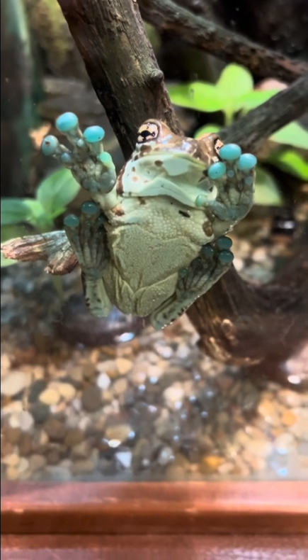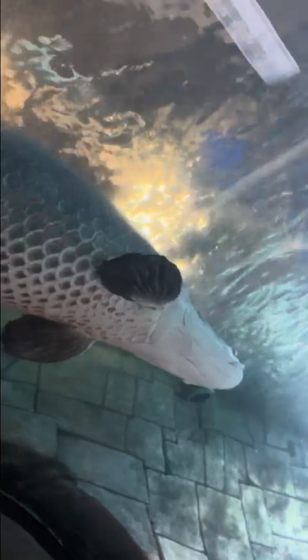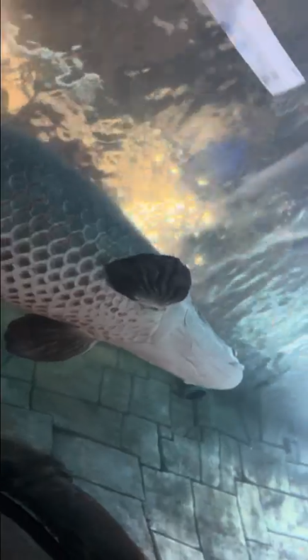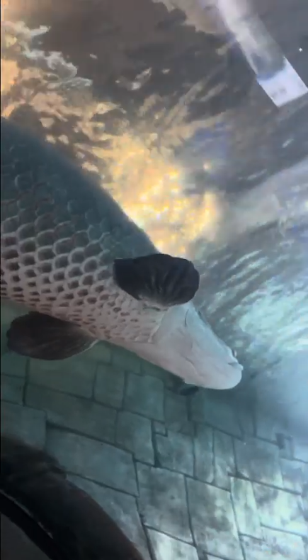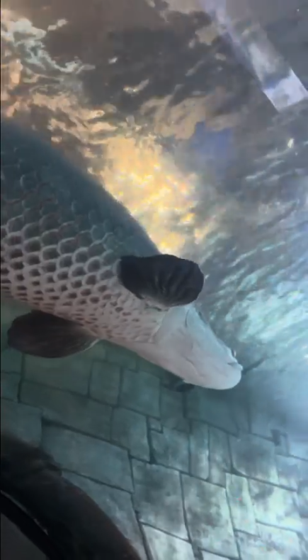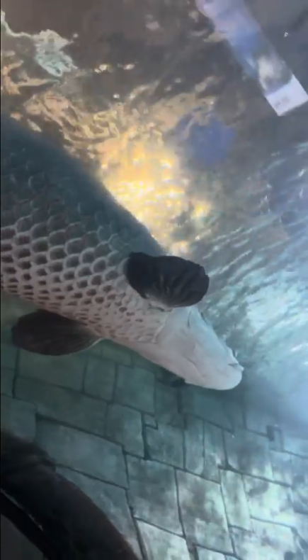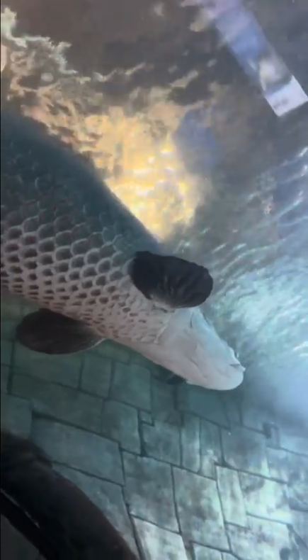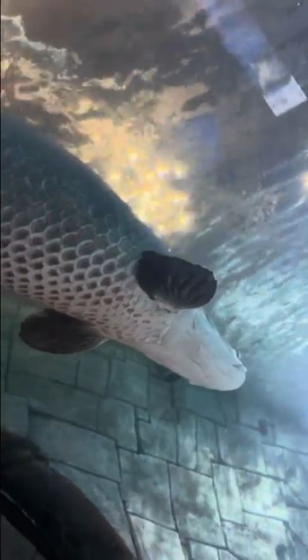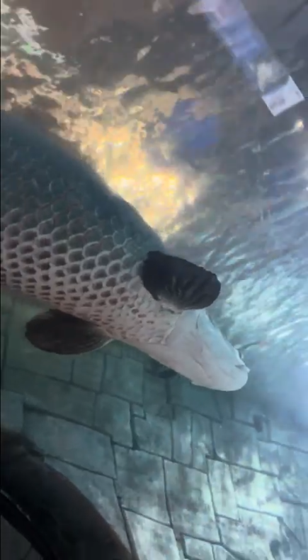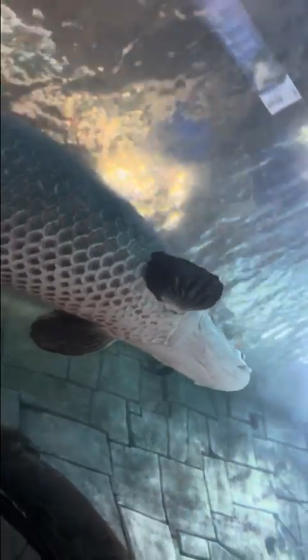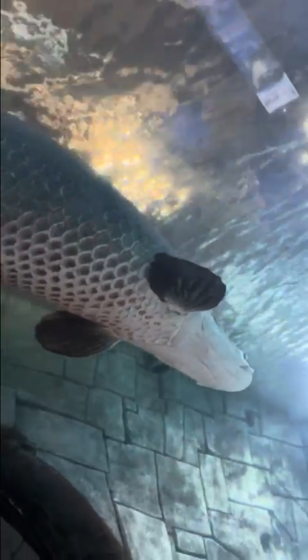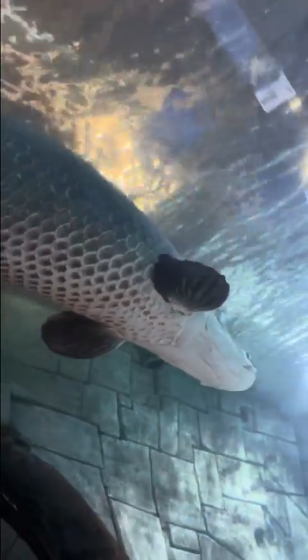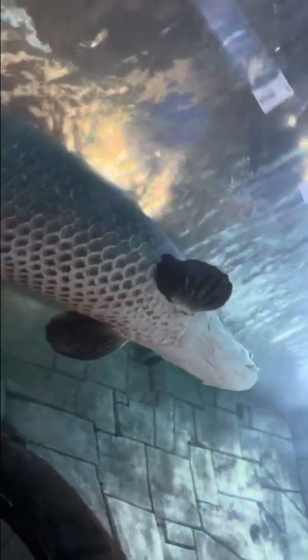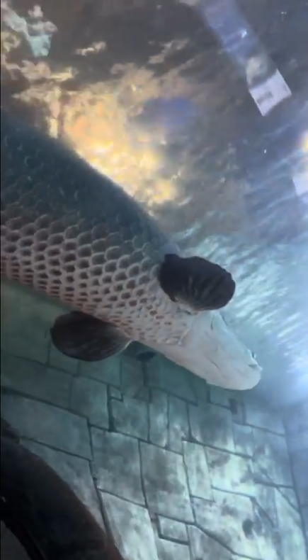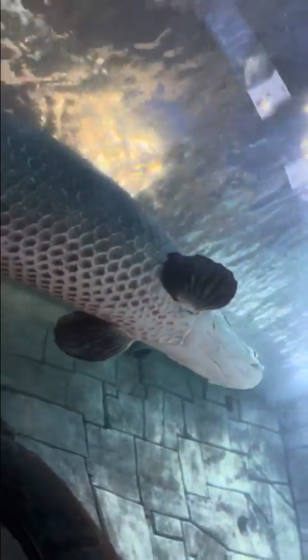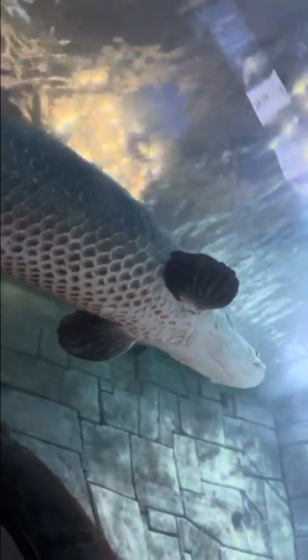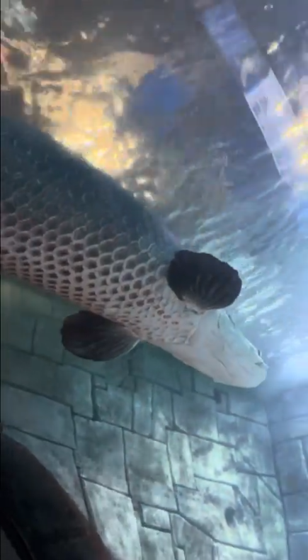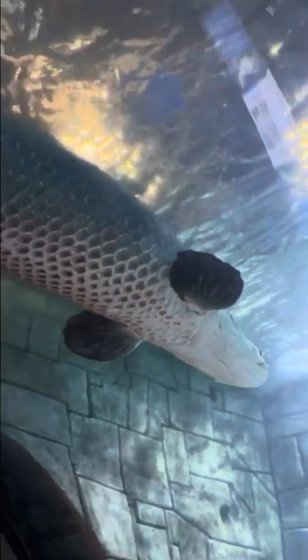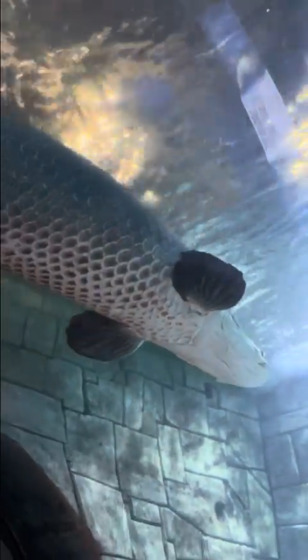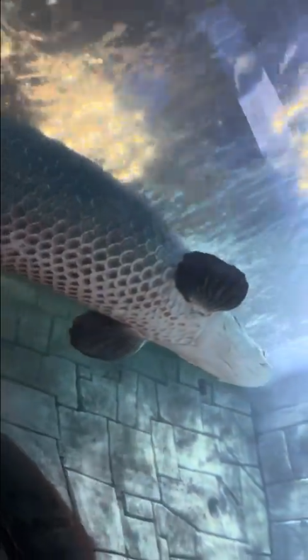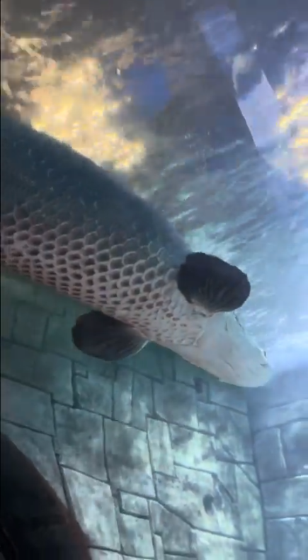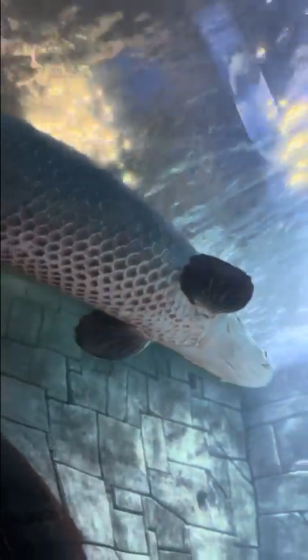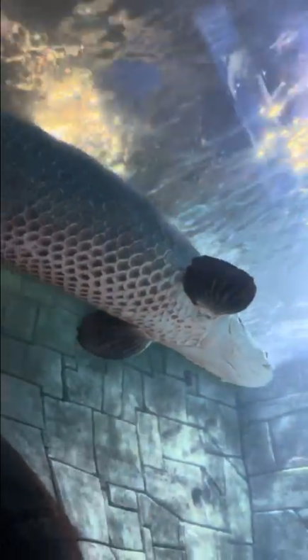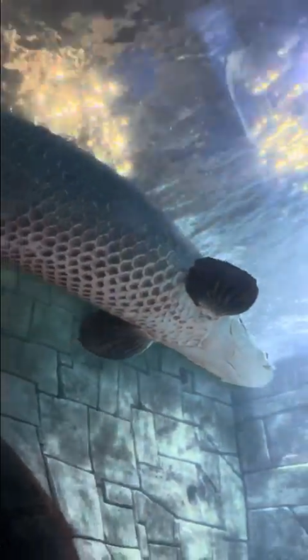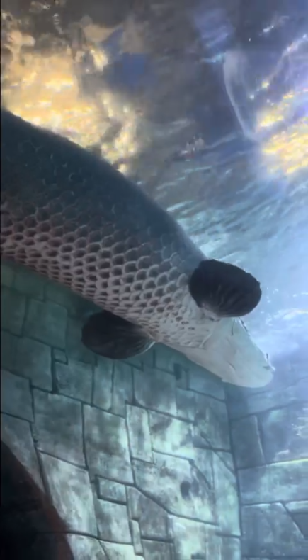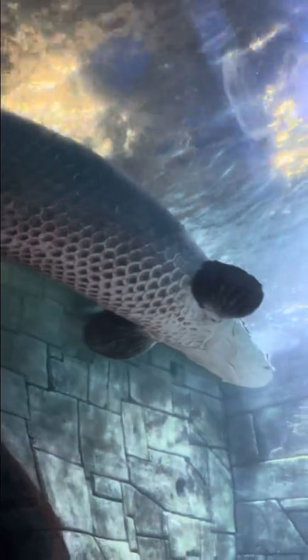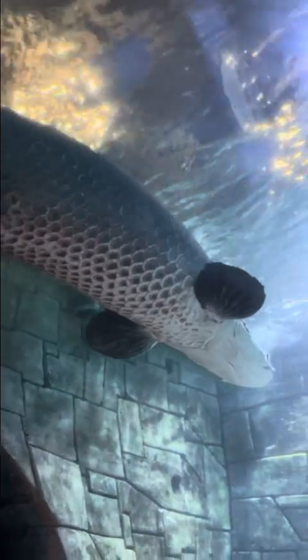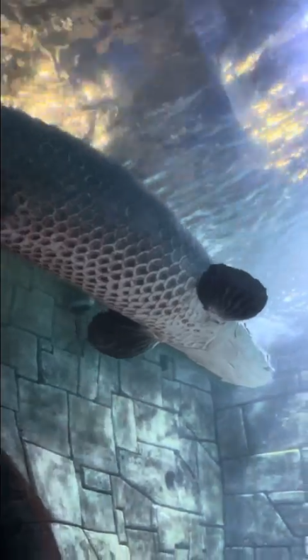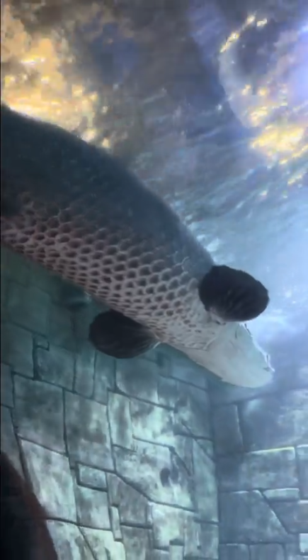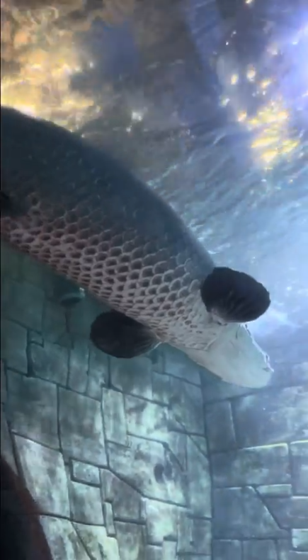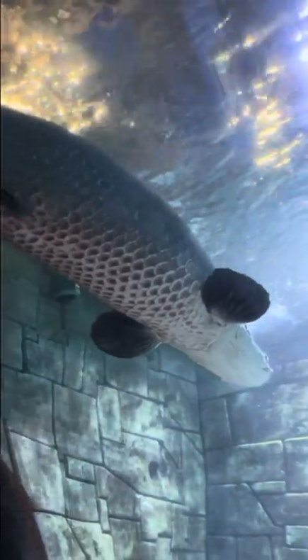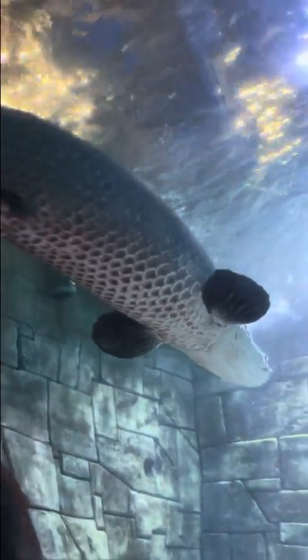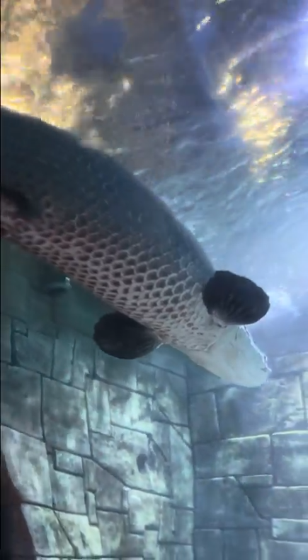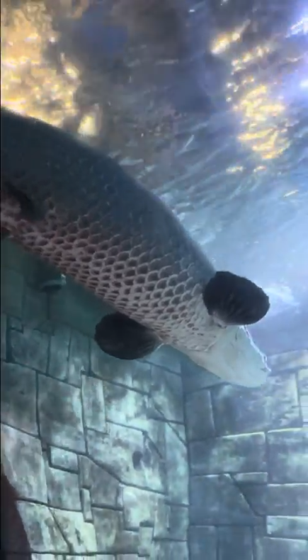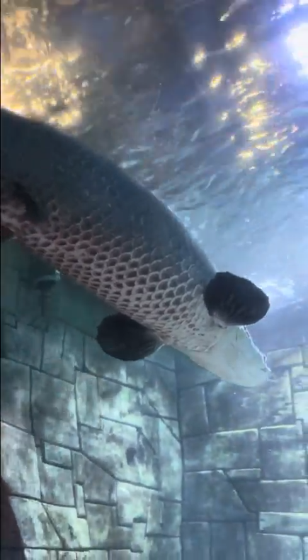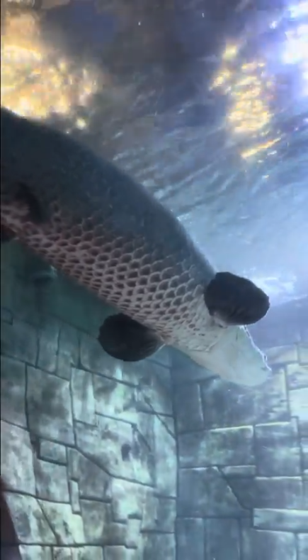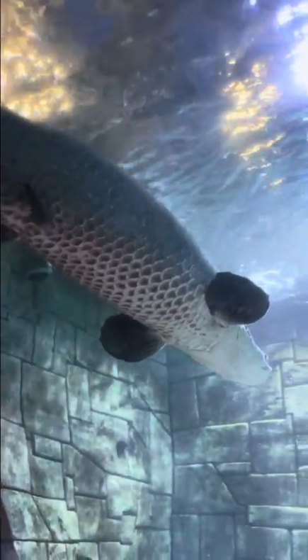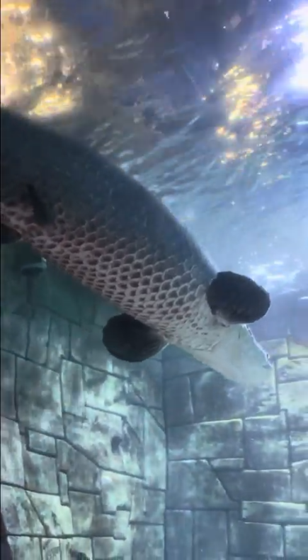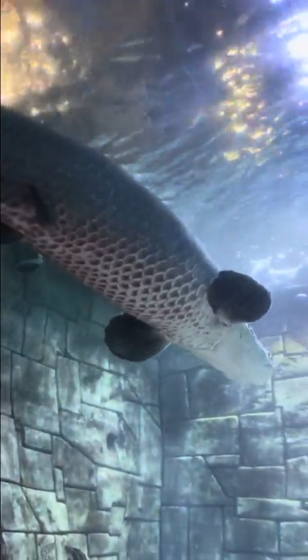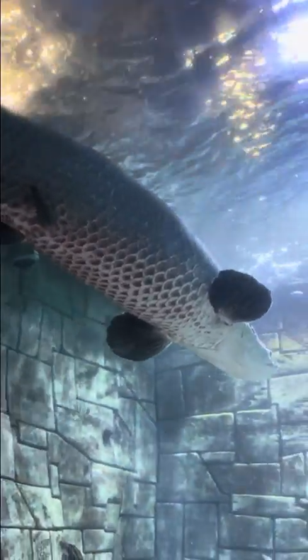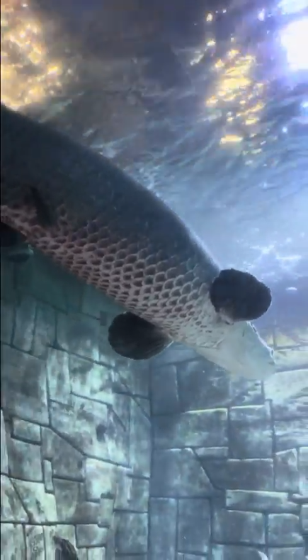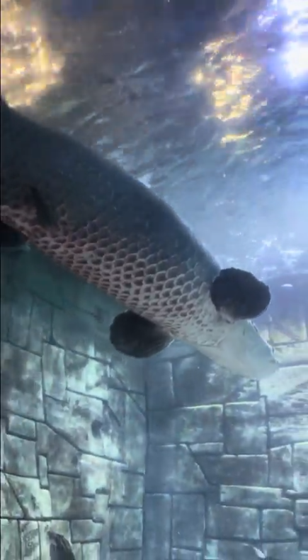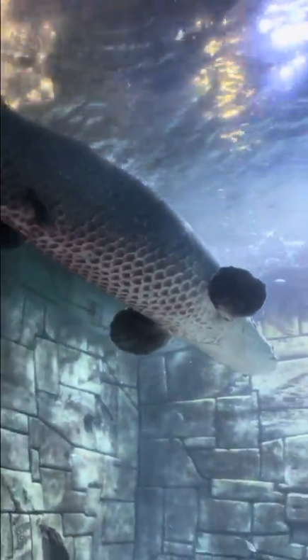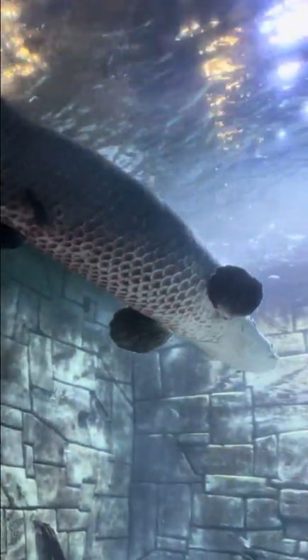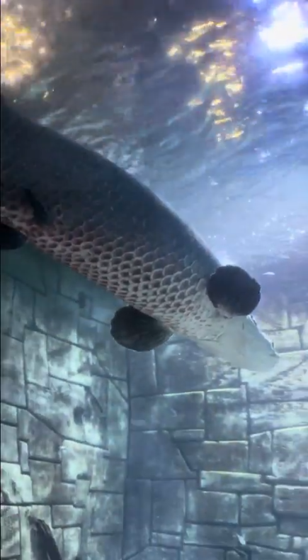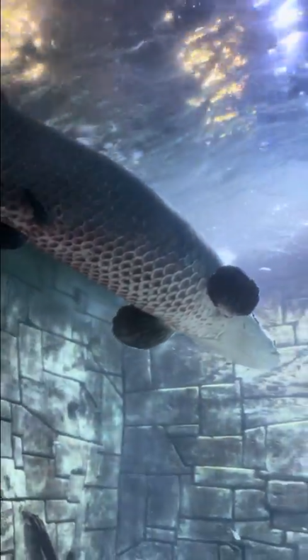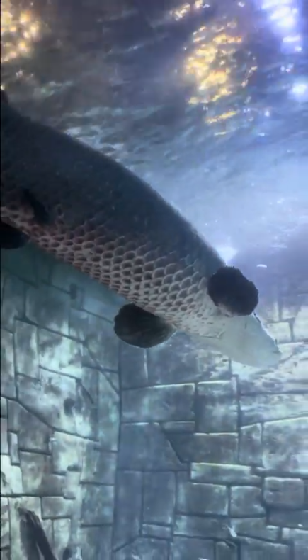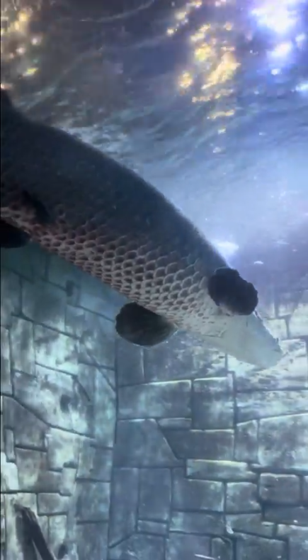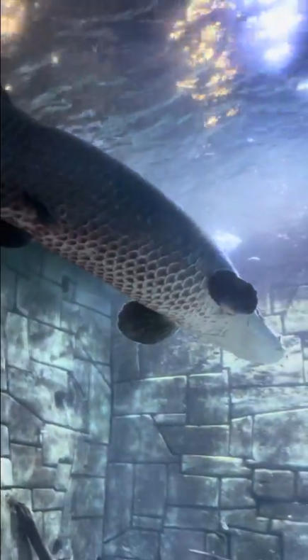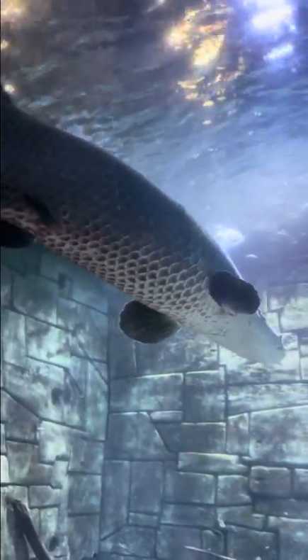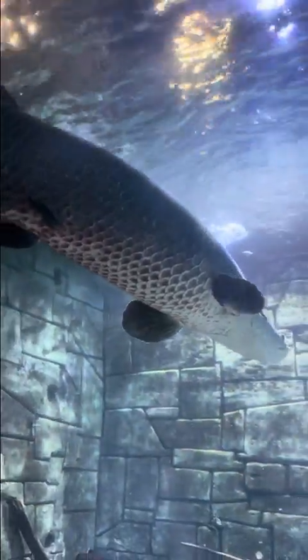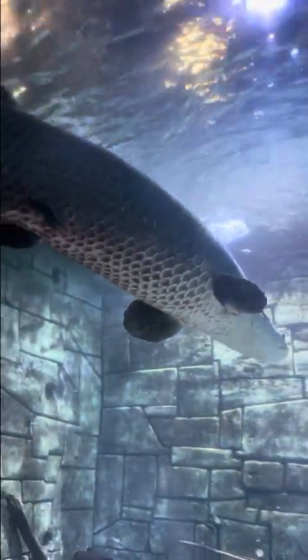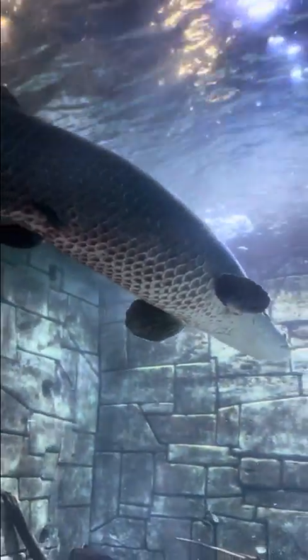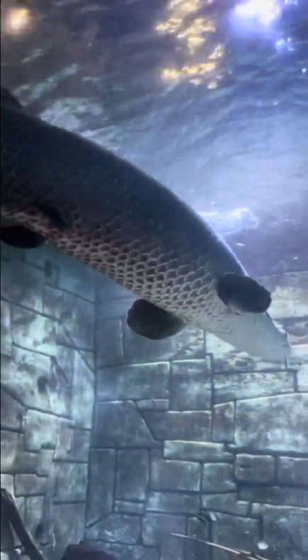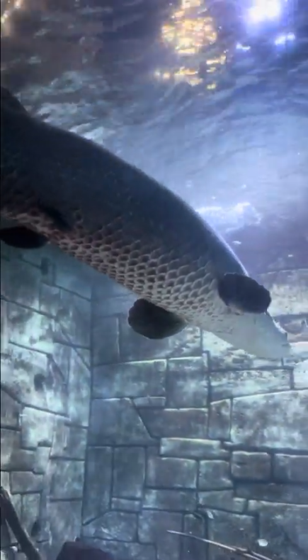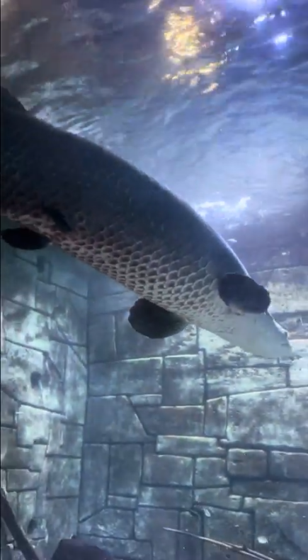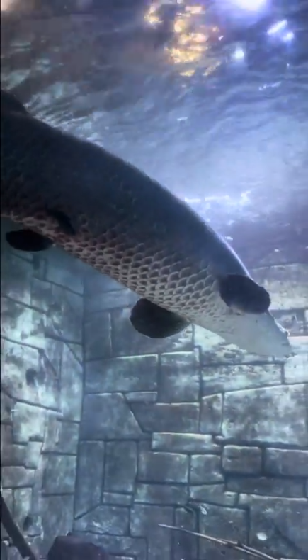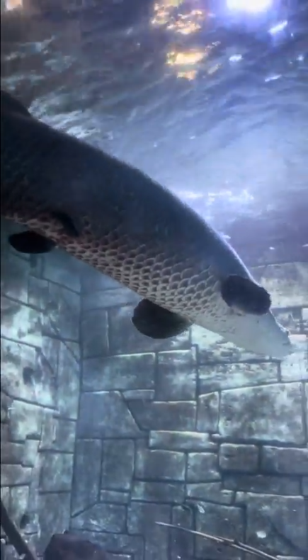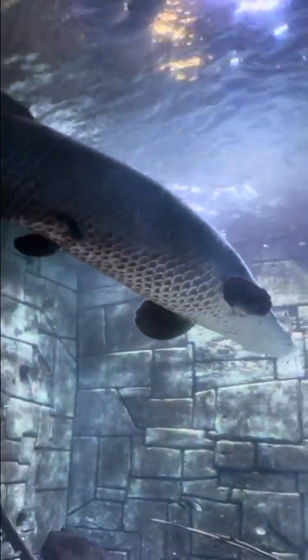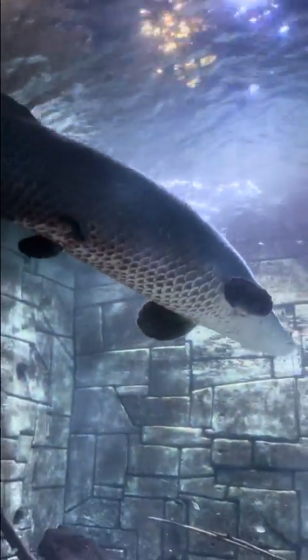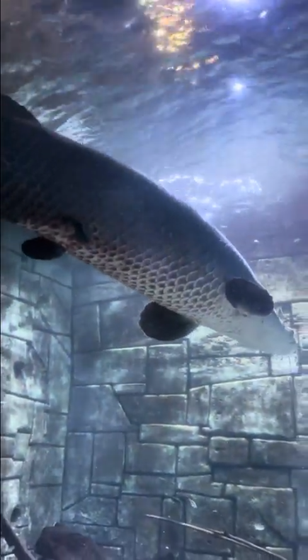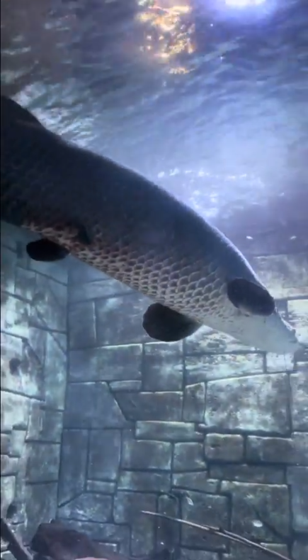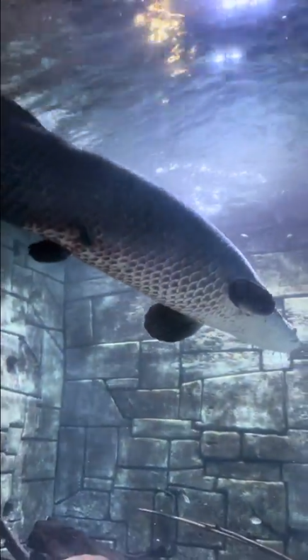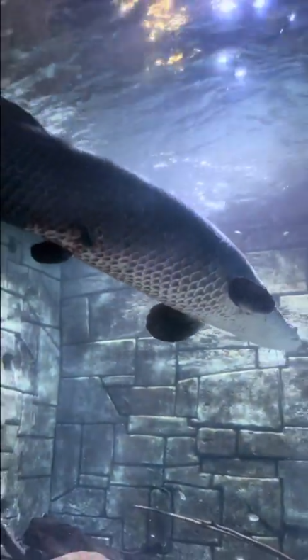This is an arapaima fish, one of the few fish in the Amazon River that actually breathes air every 30 minutes.